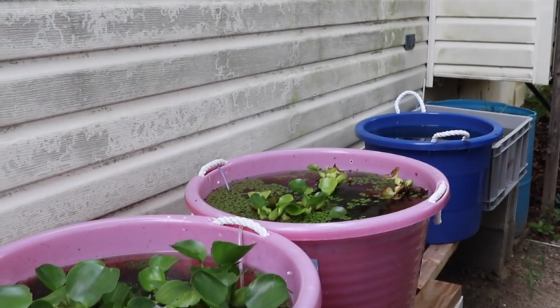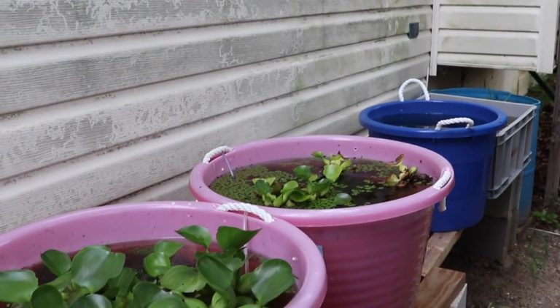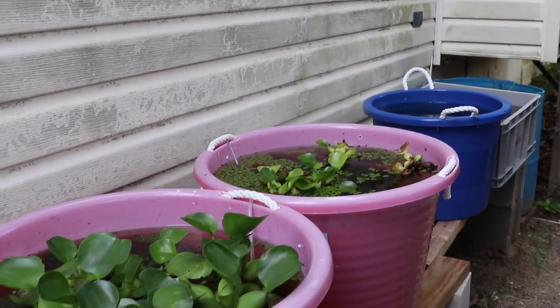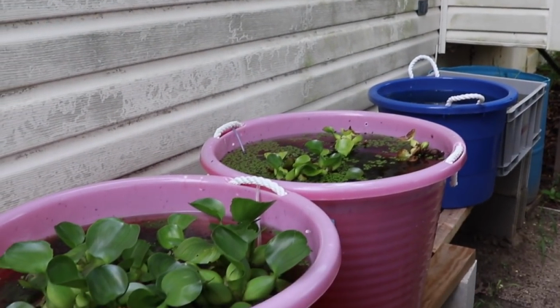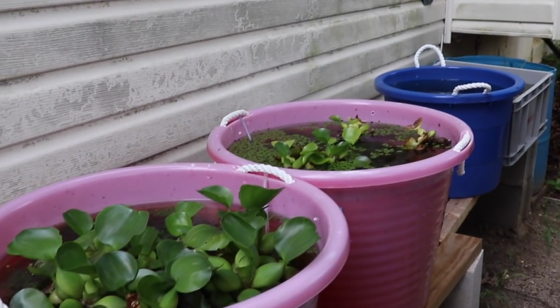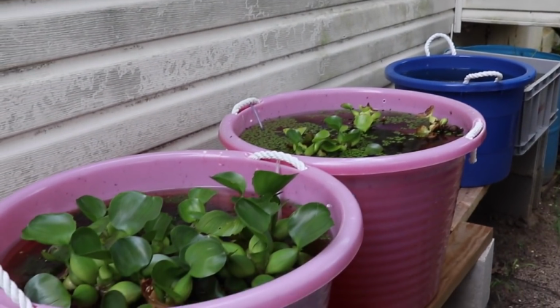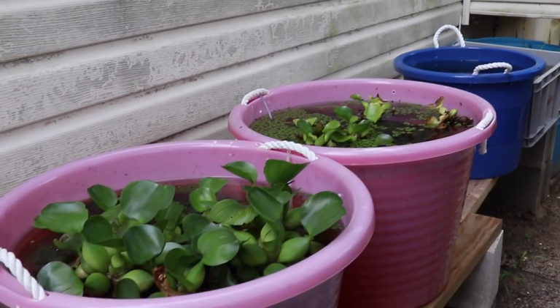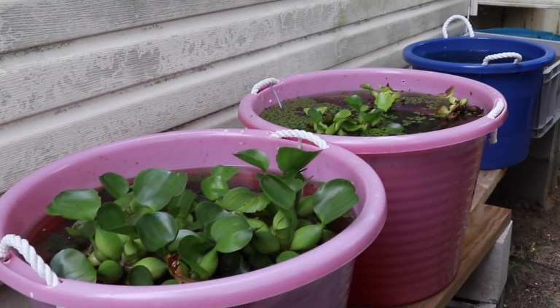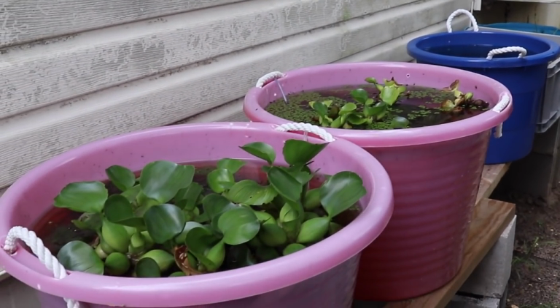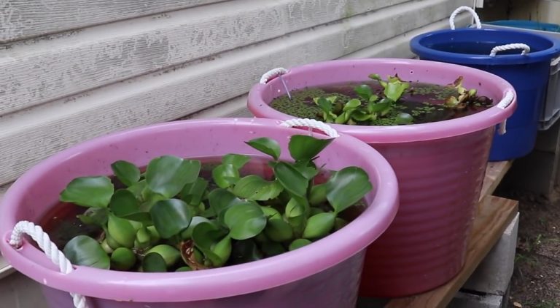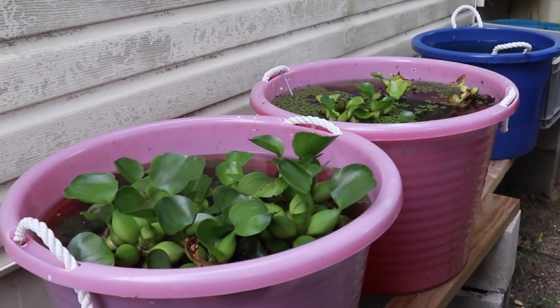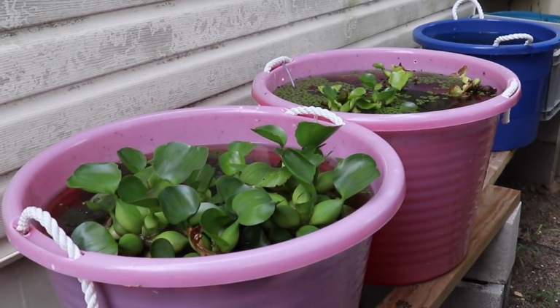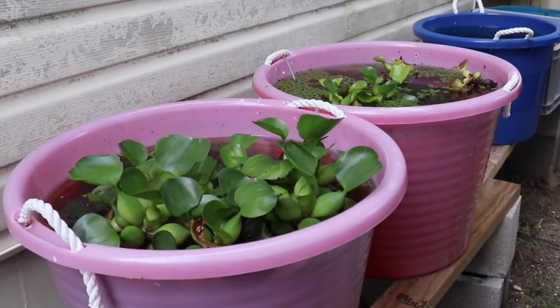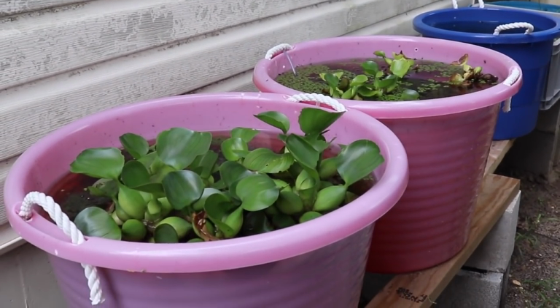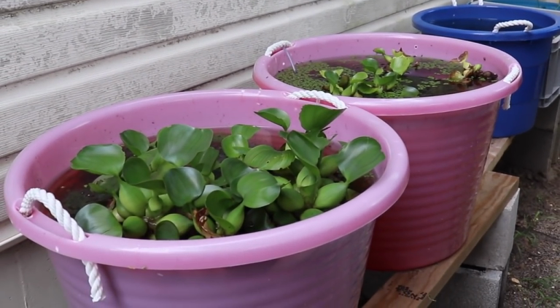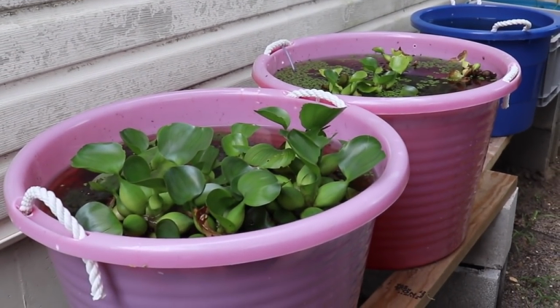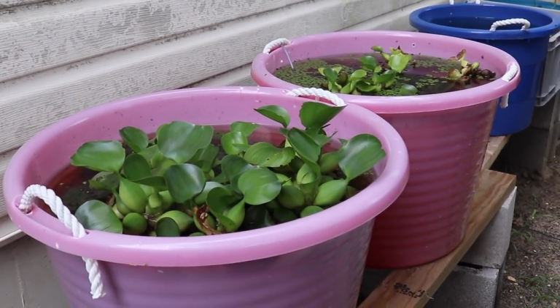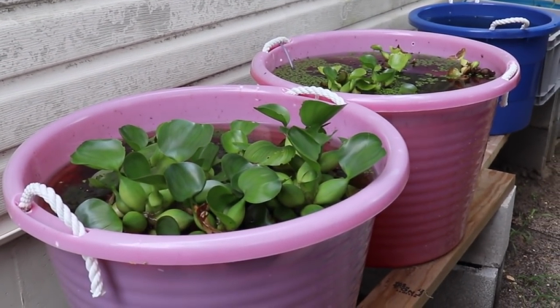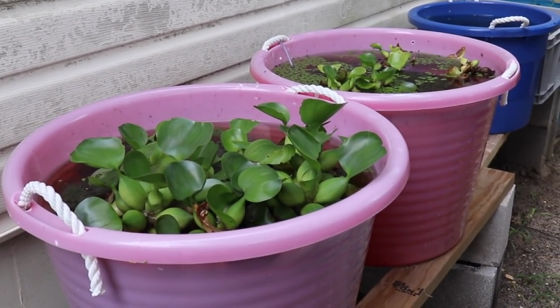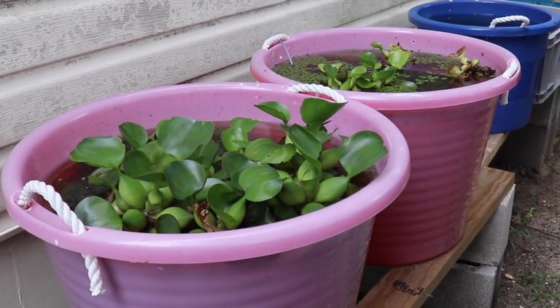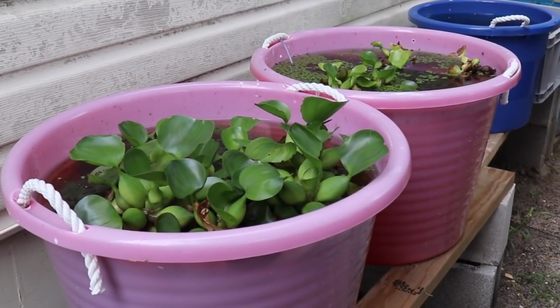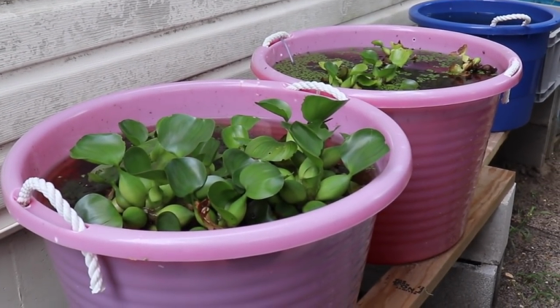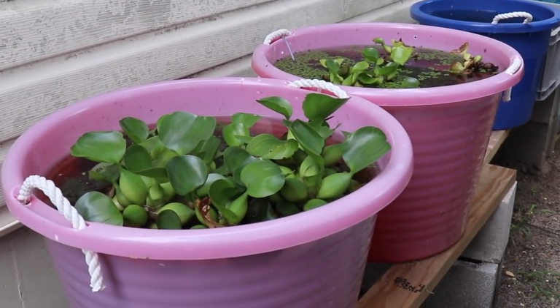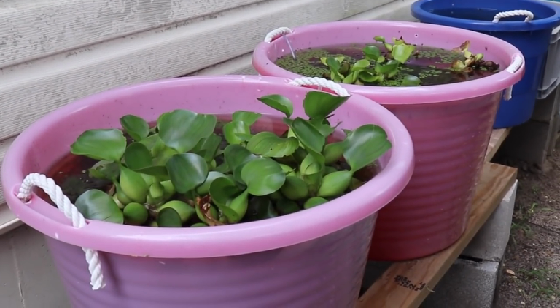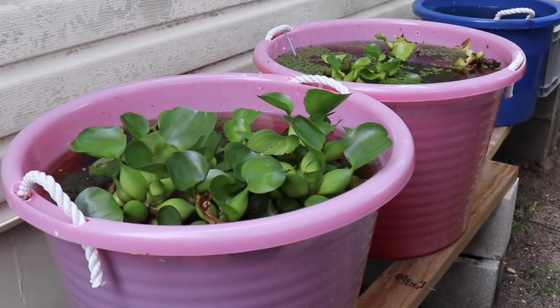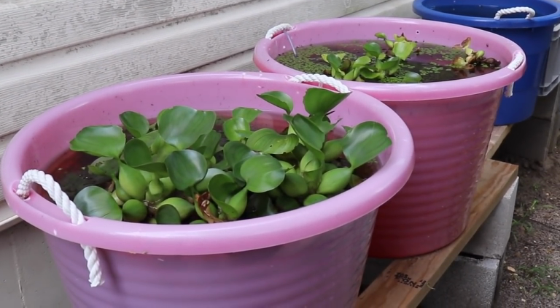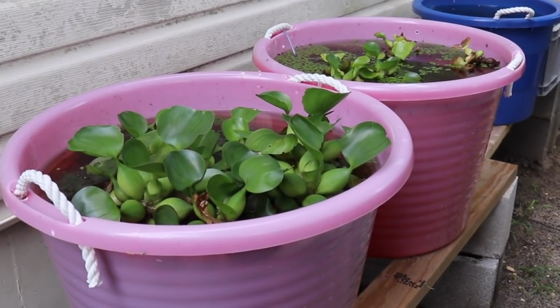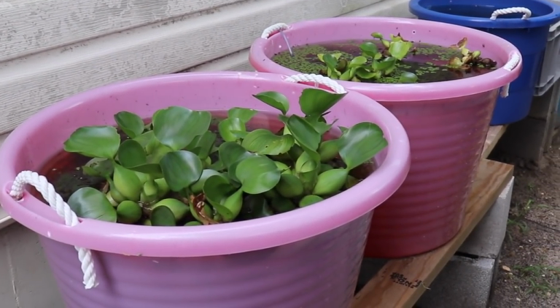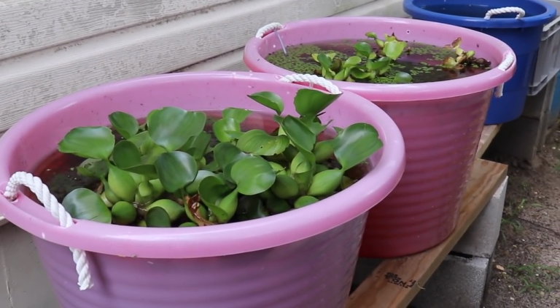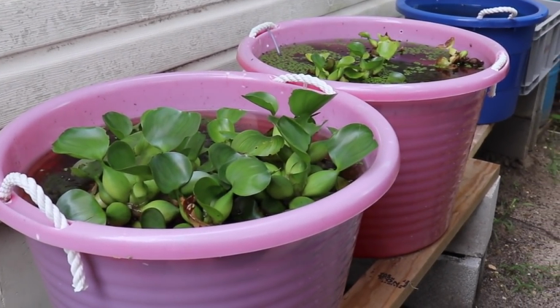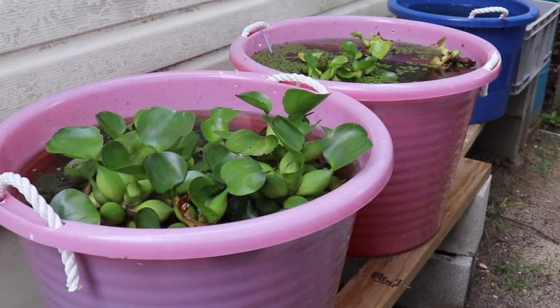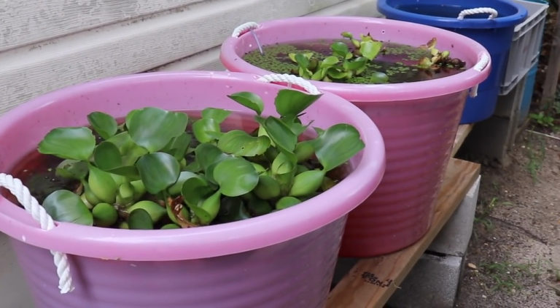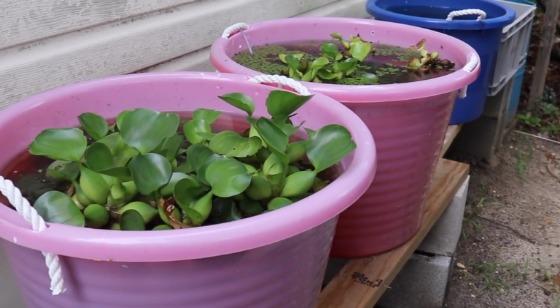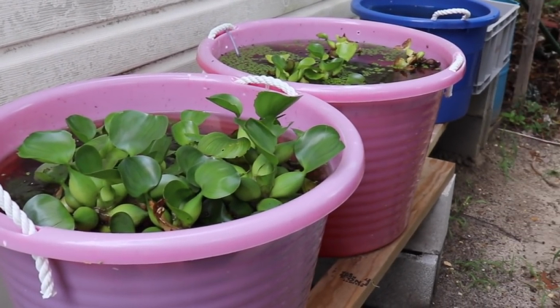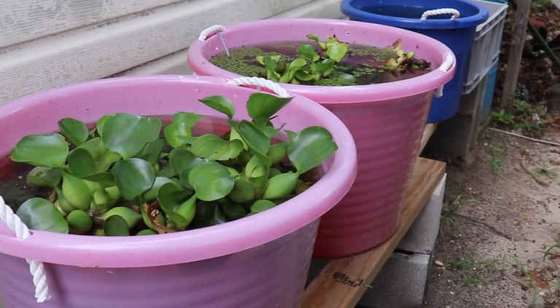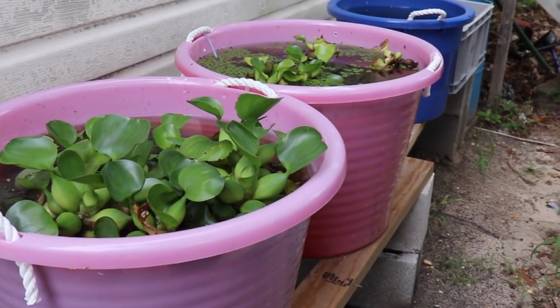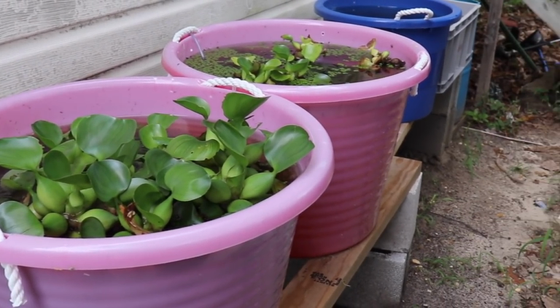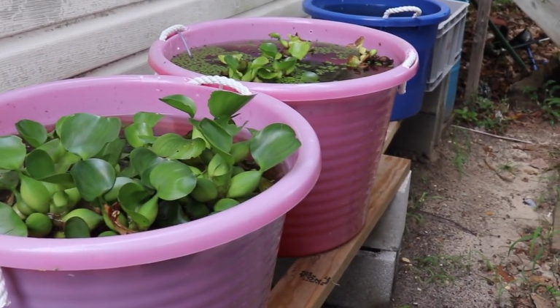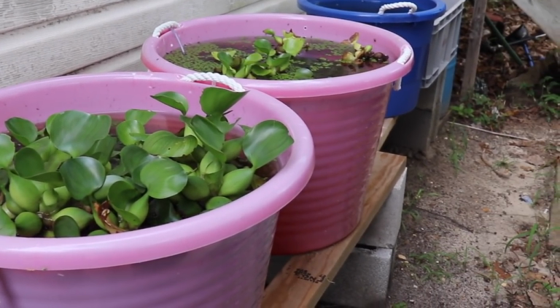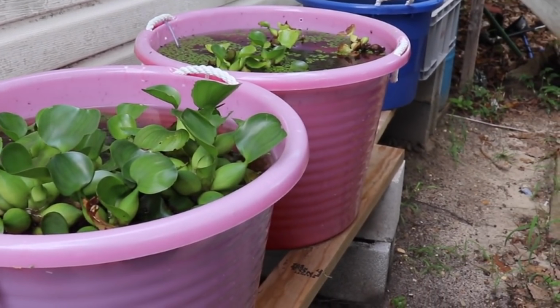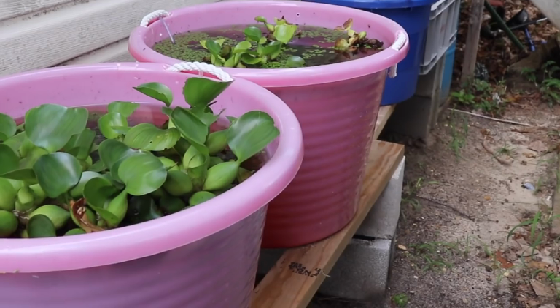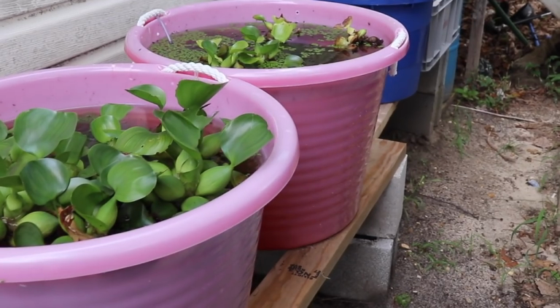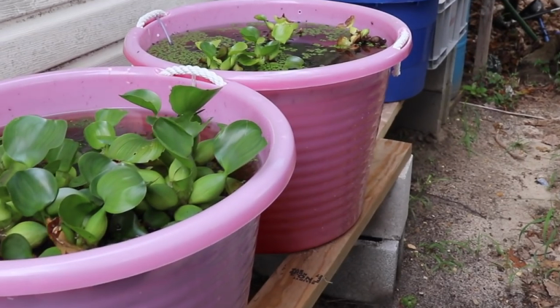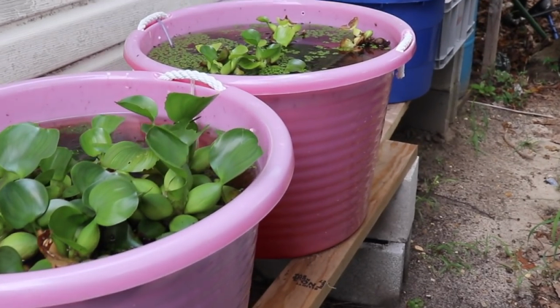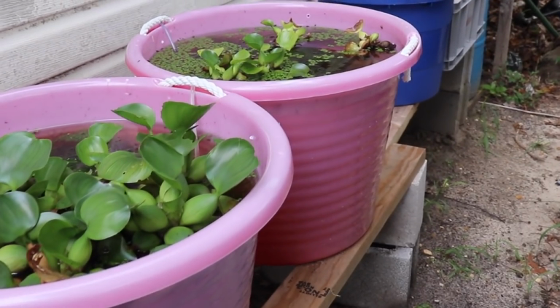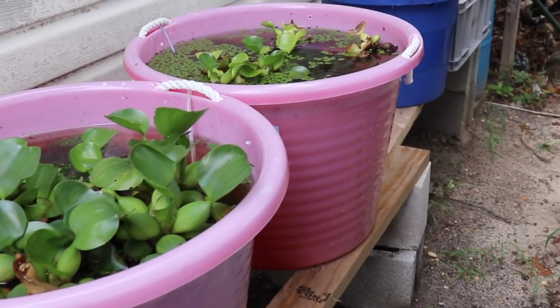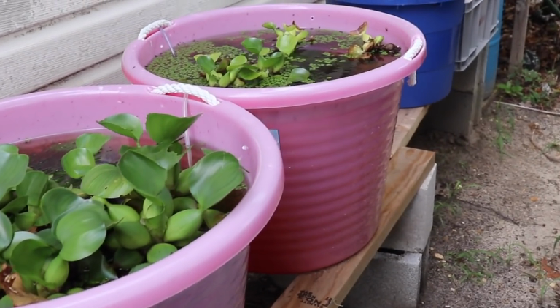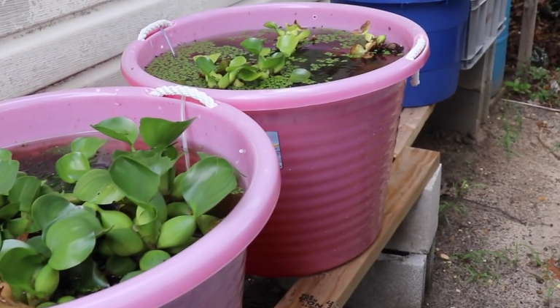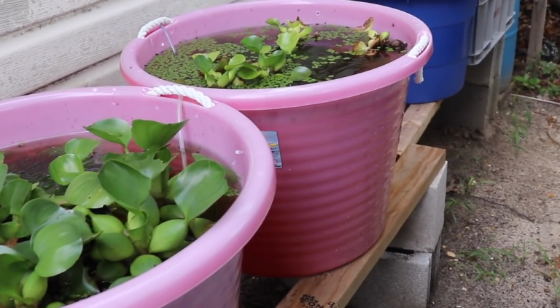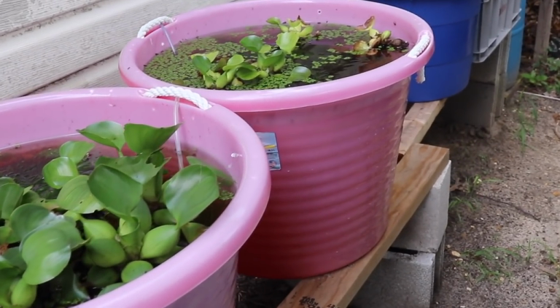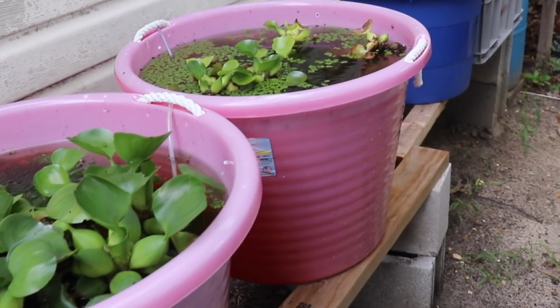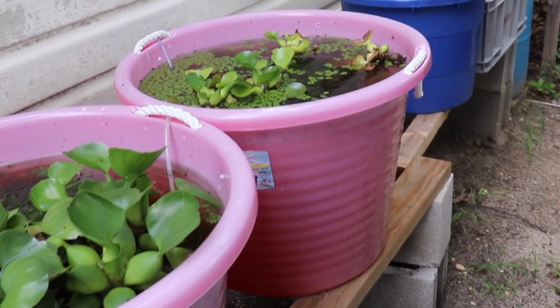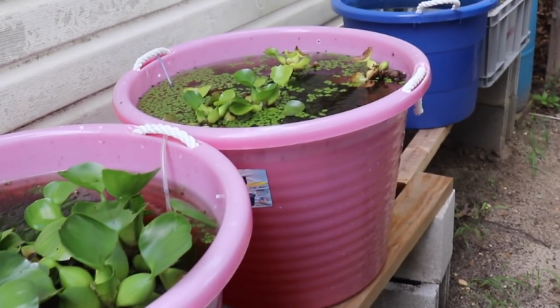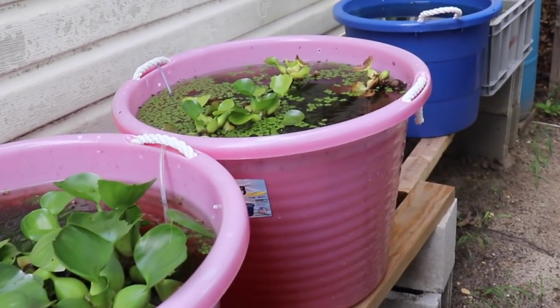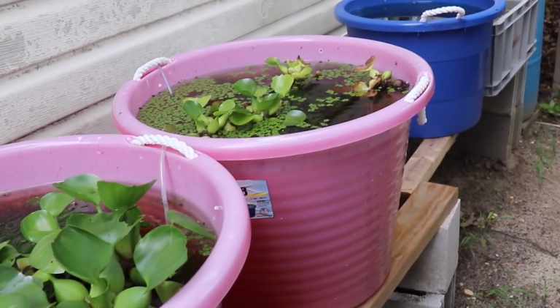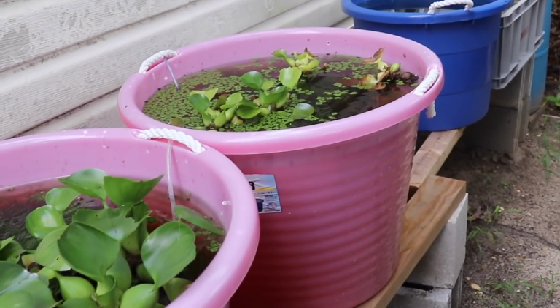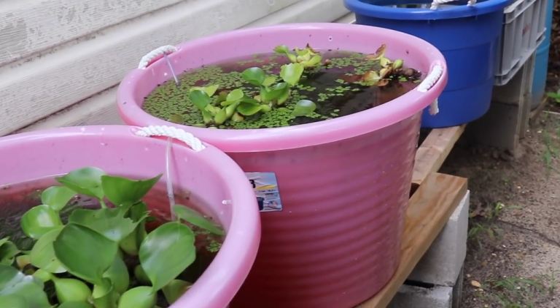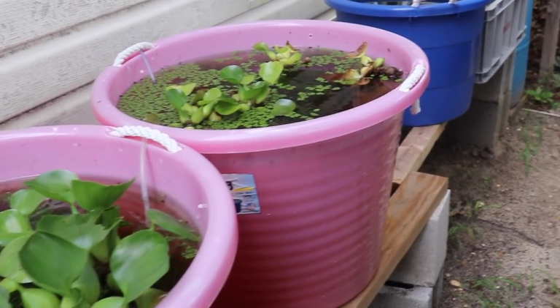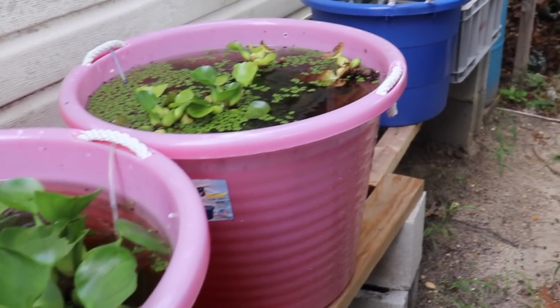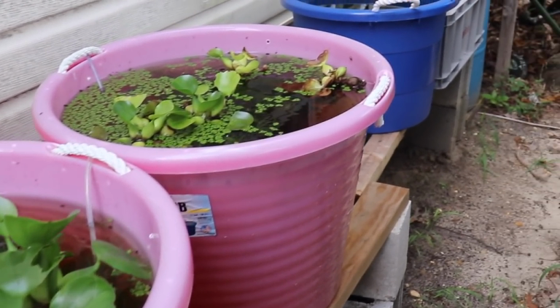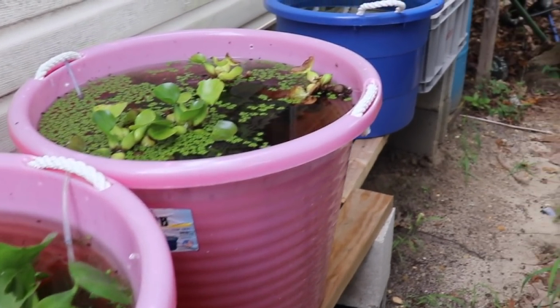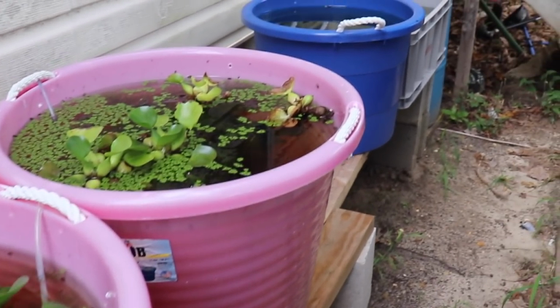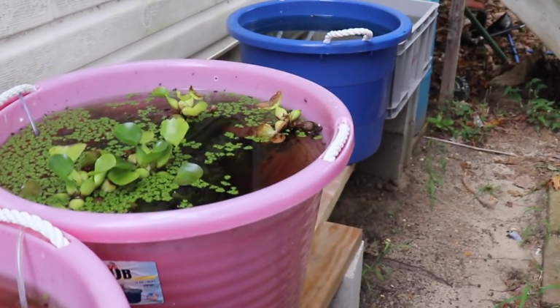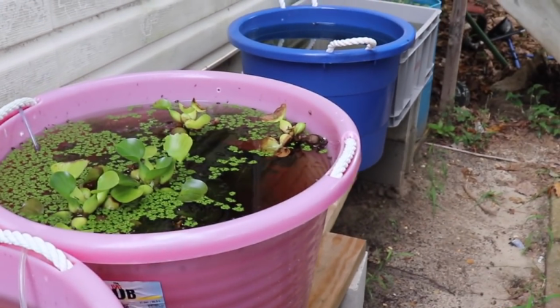Well, hello fishy folks, and happy Sunday fun day to you. Today, a guppy tub update.